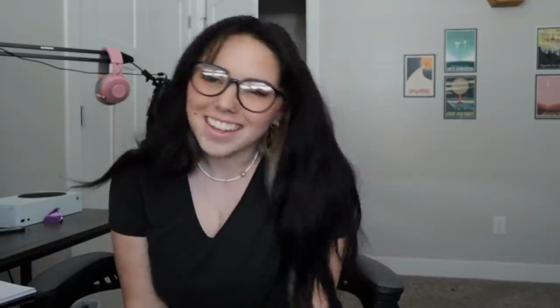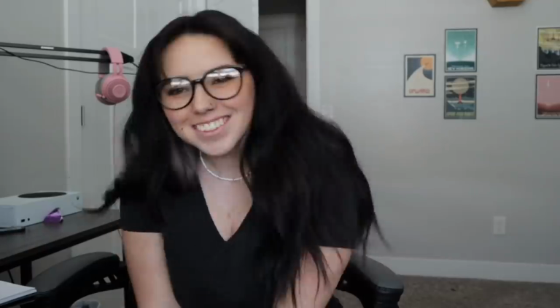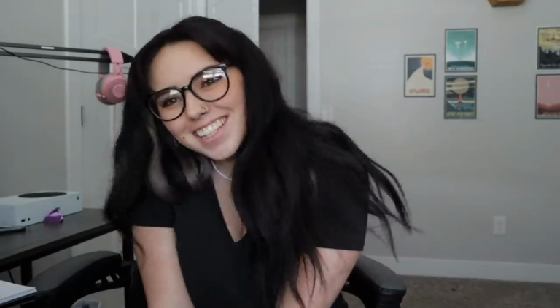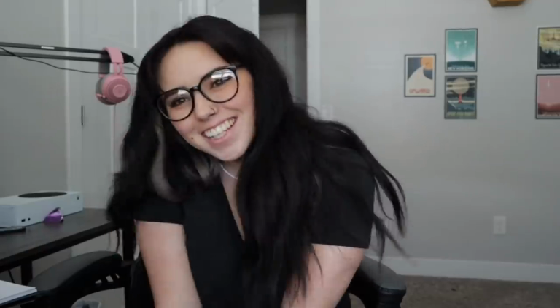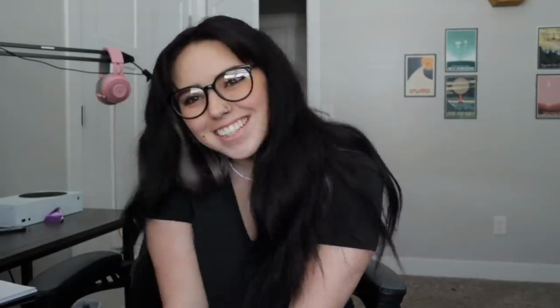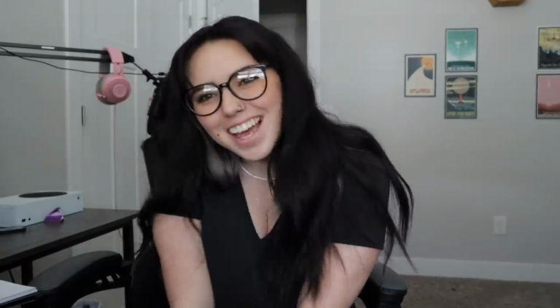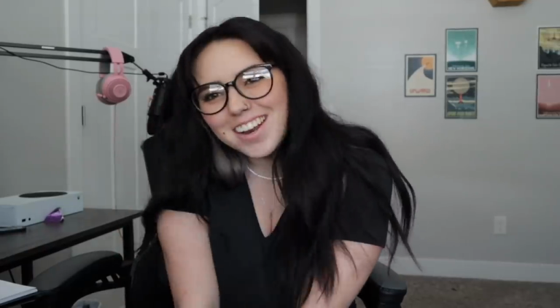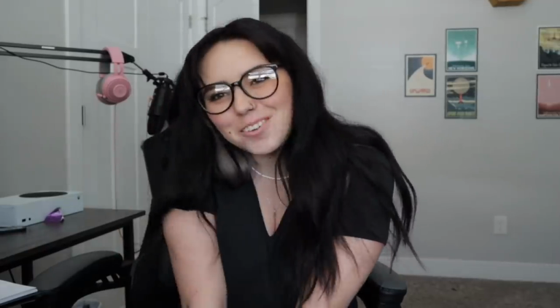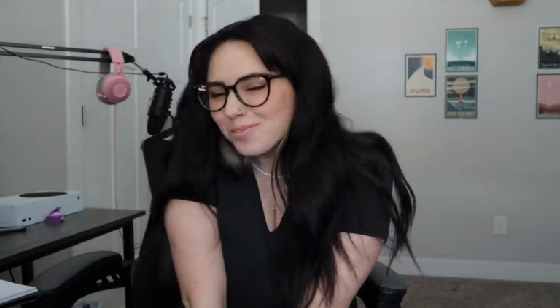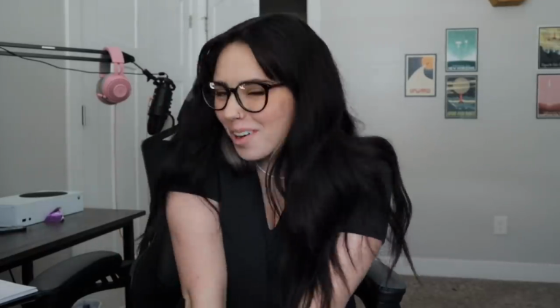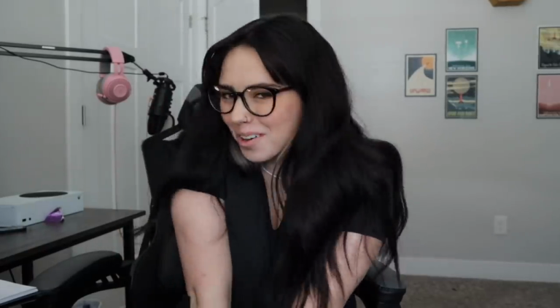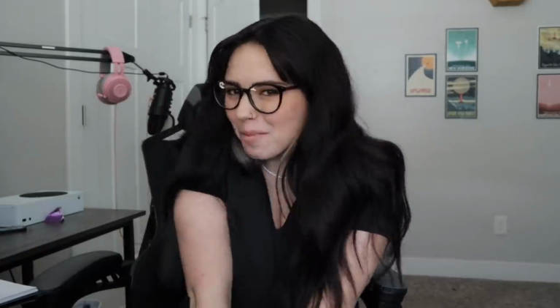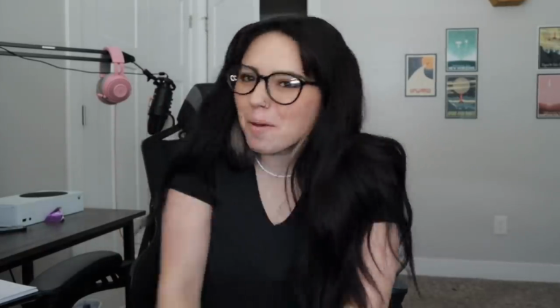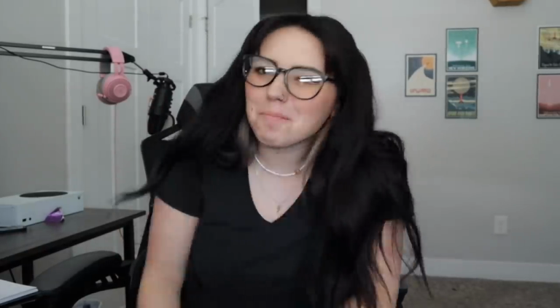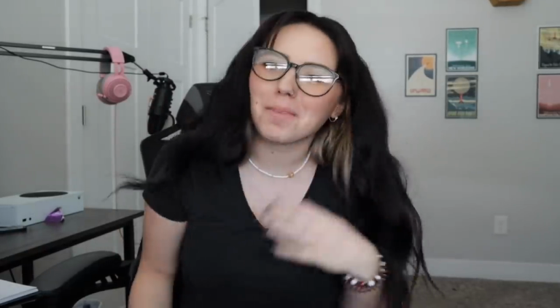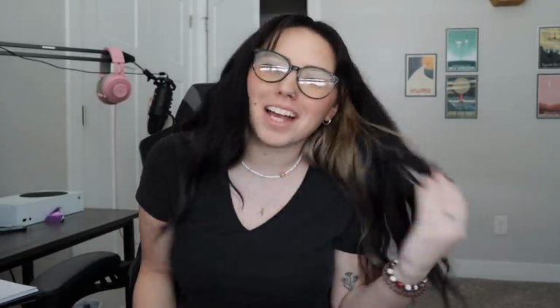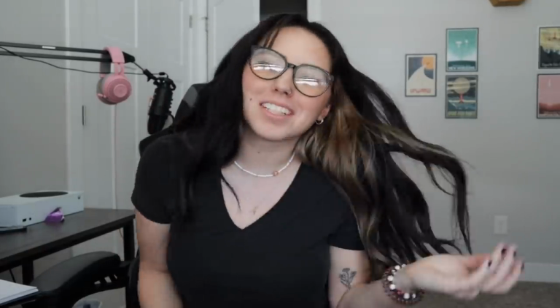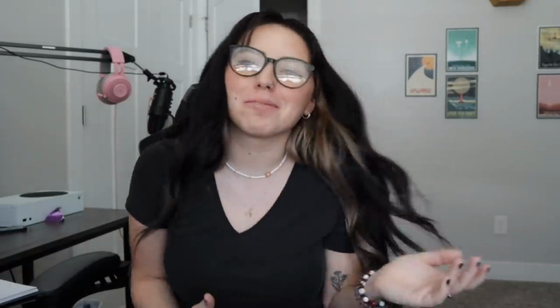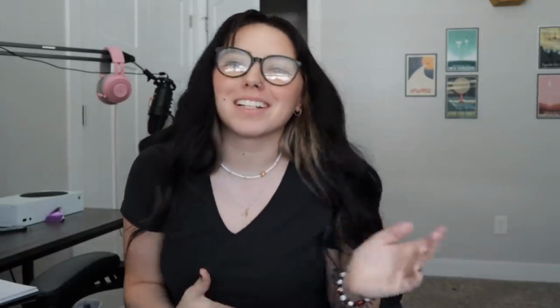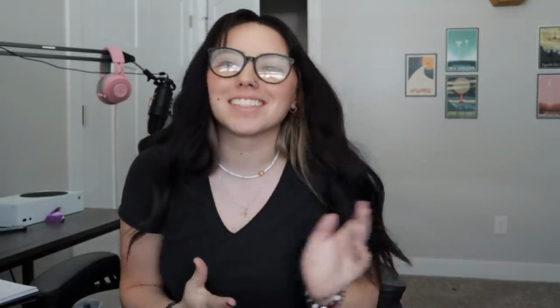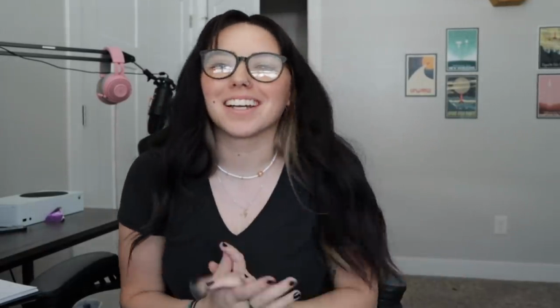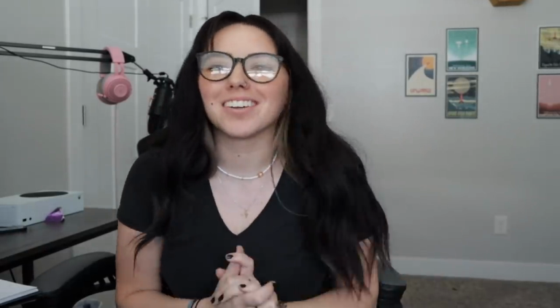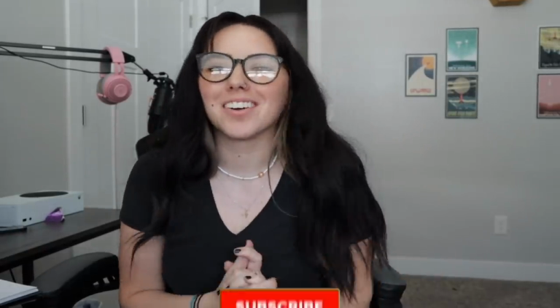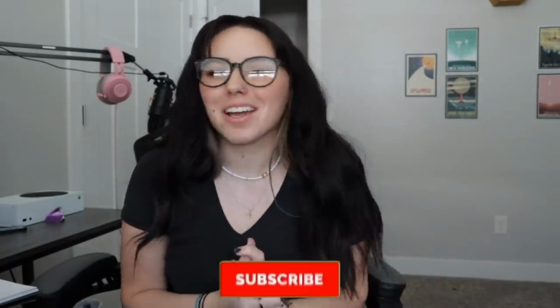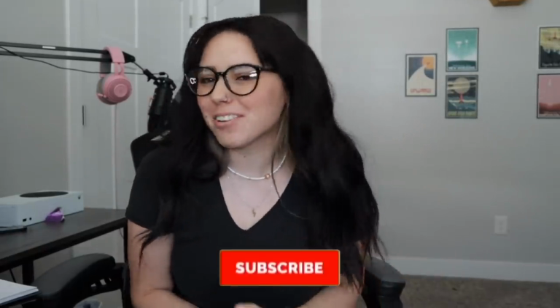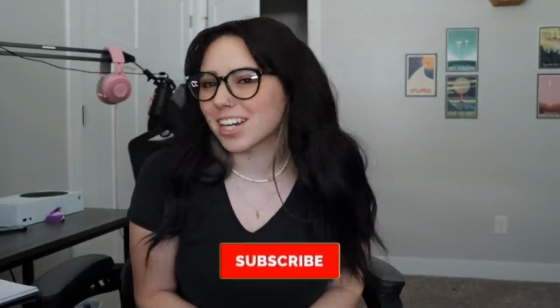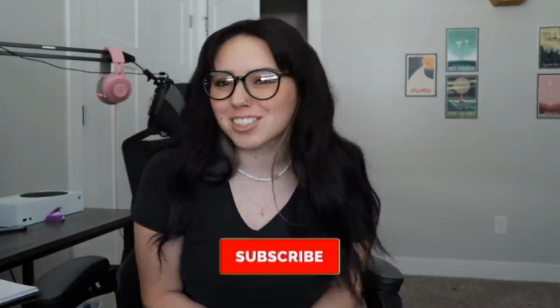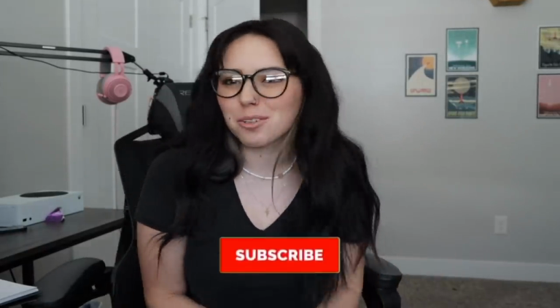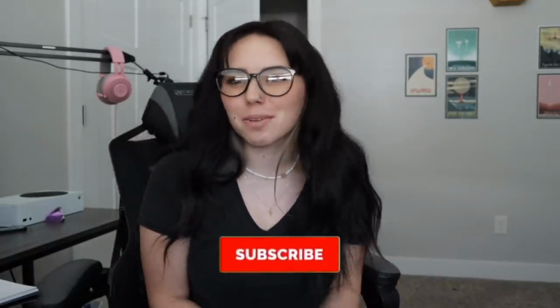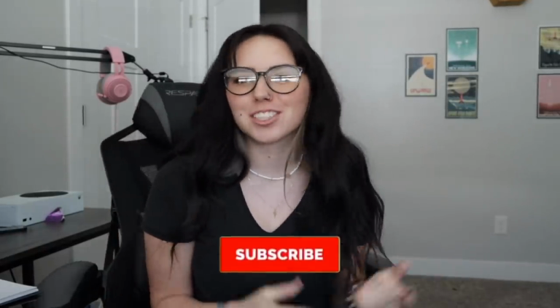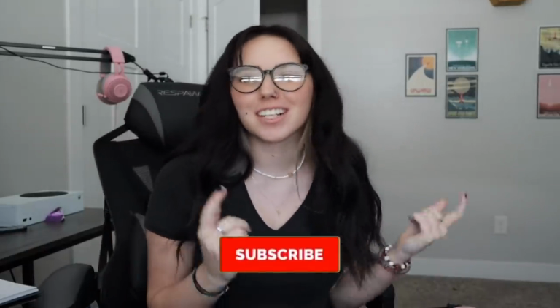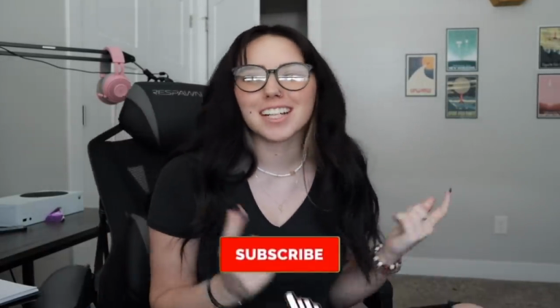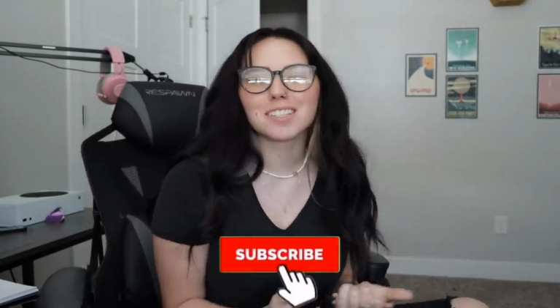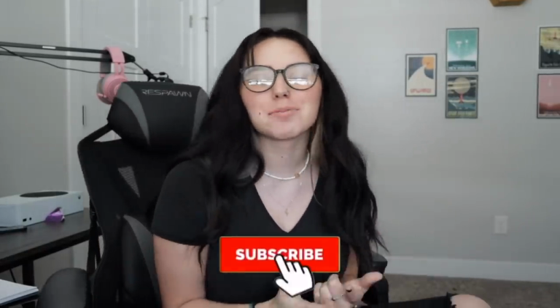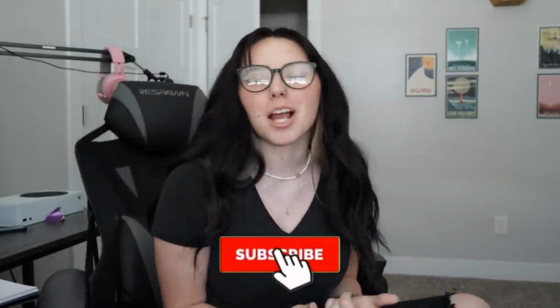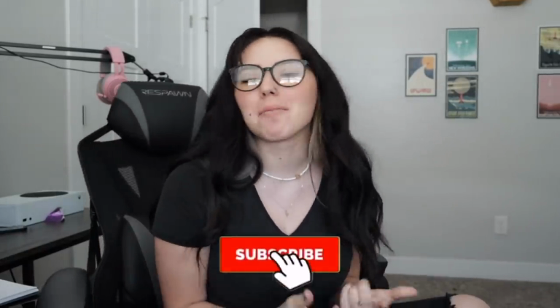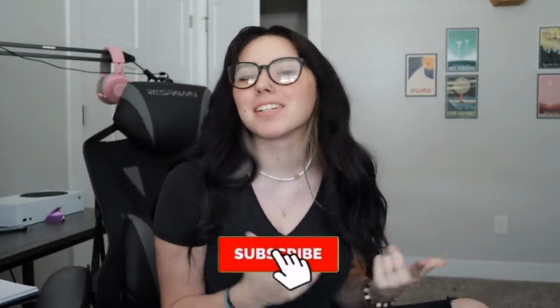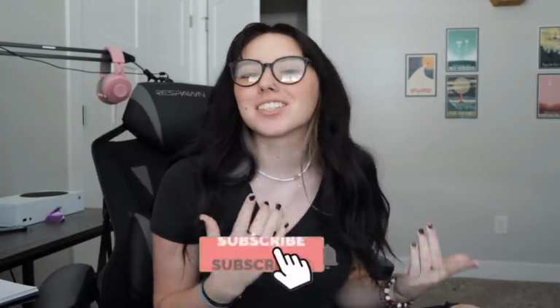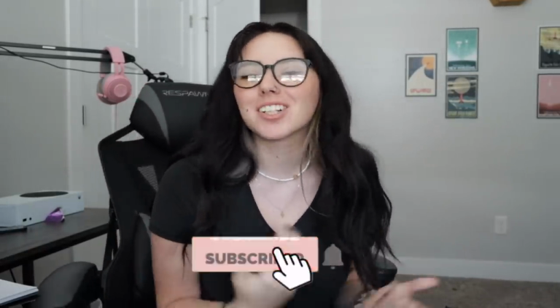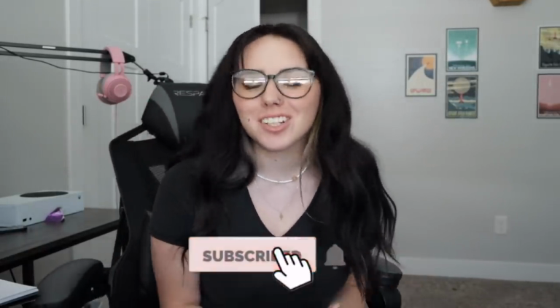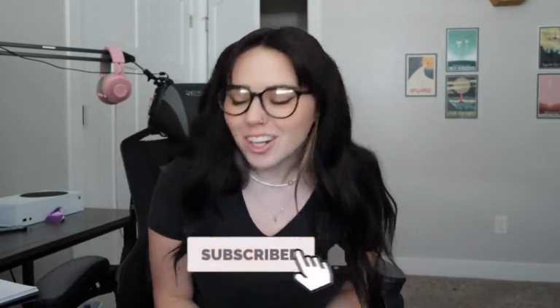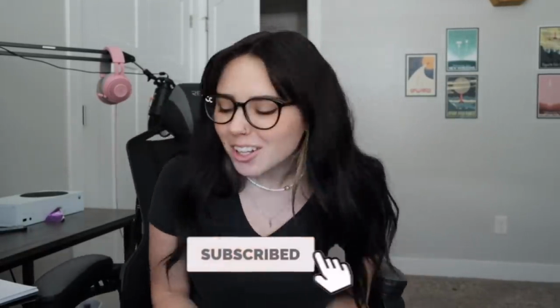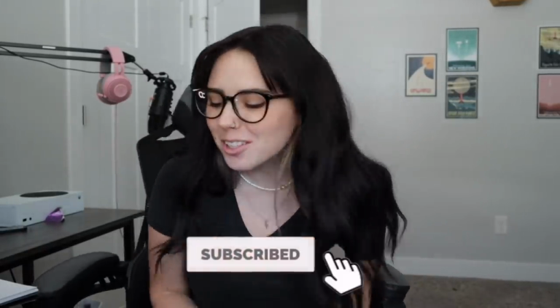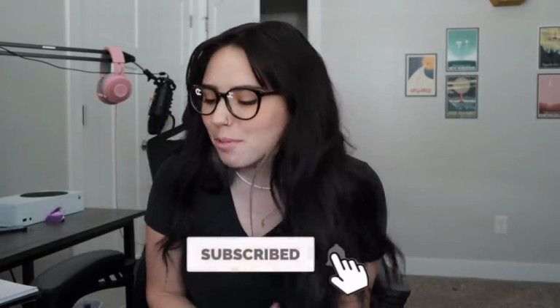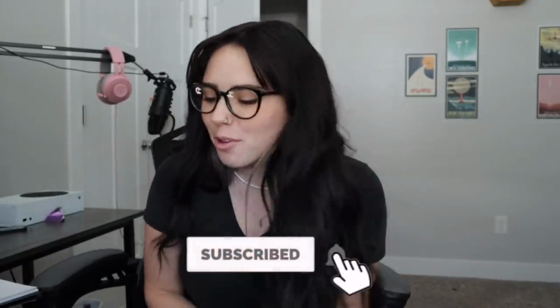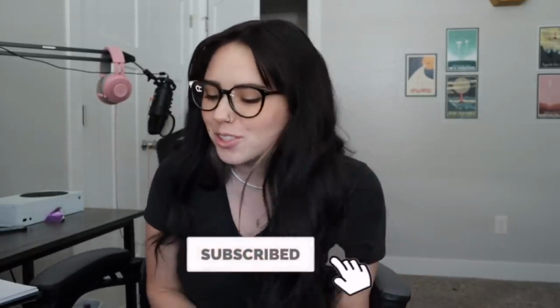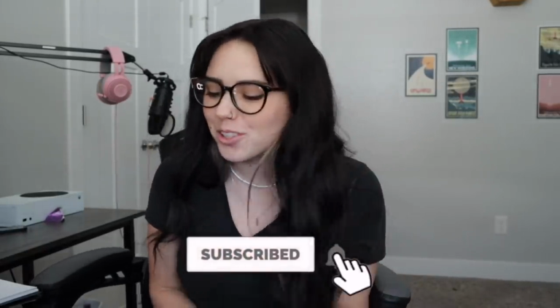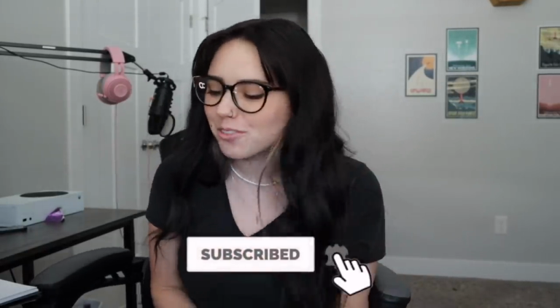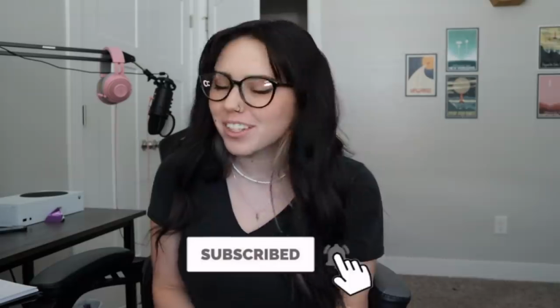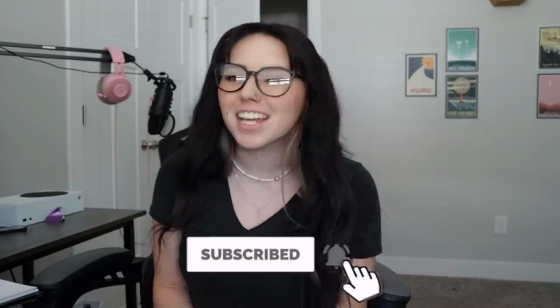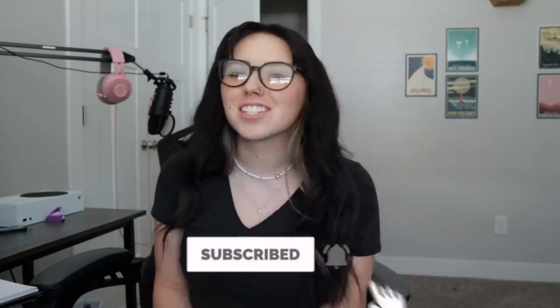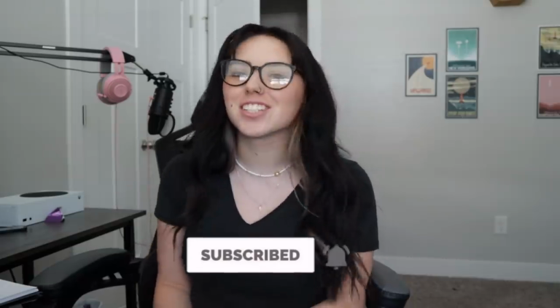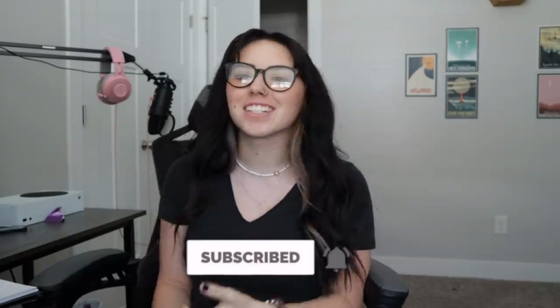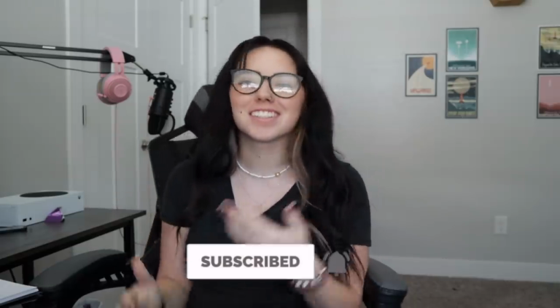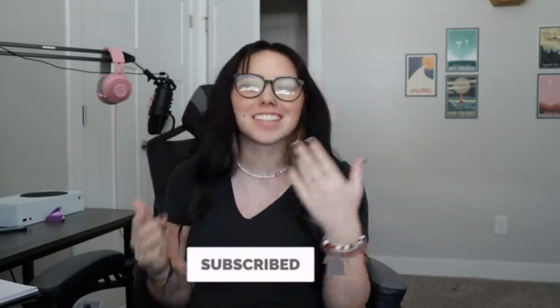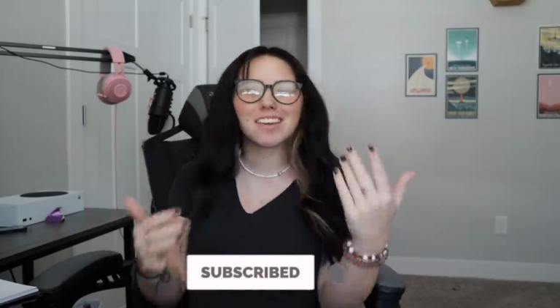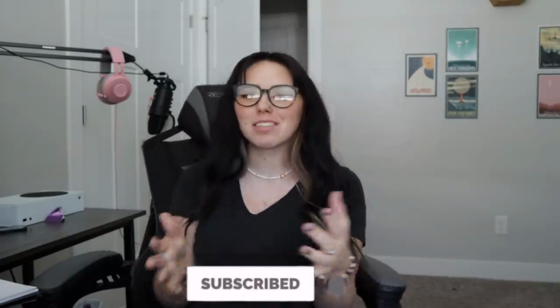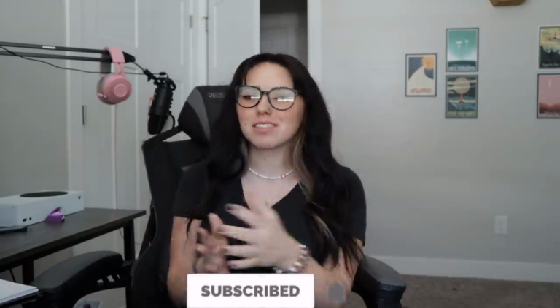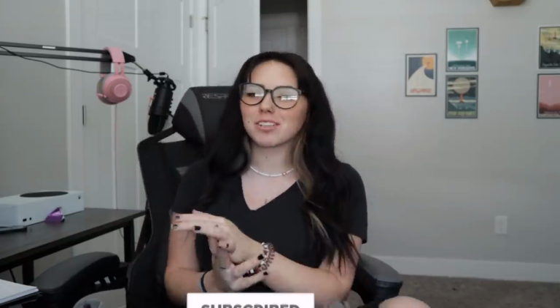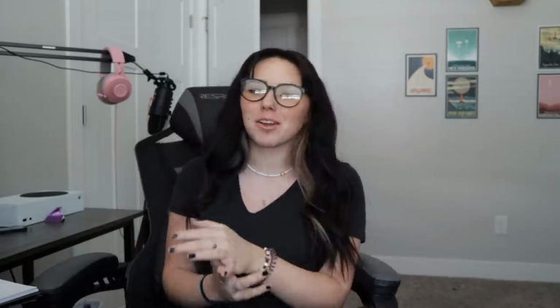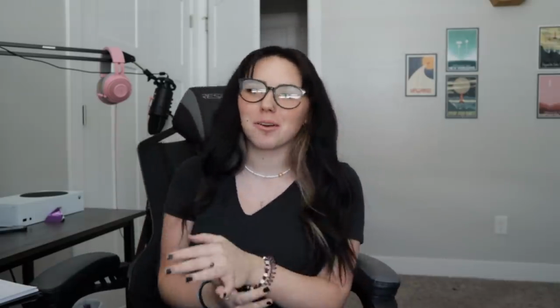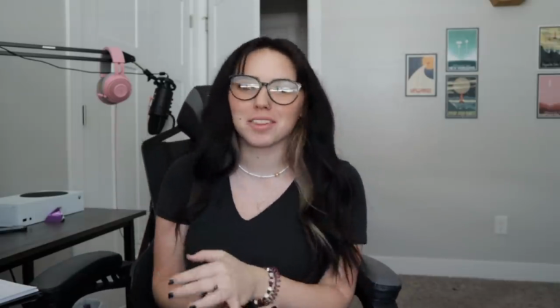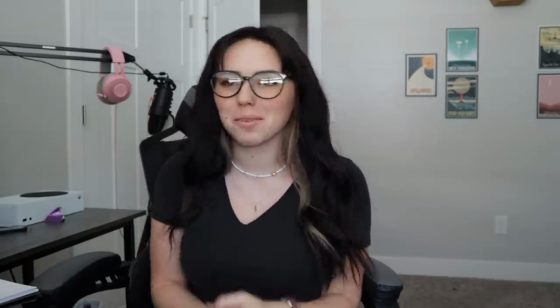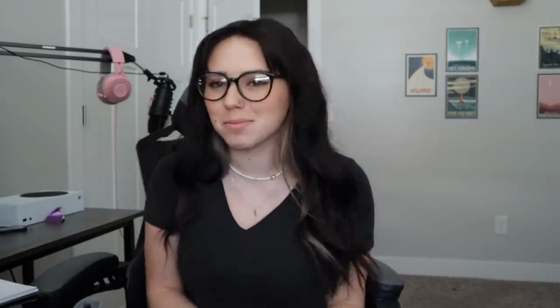Hello siblings and welcome back to my channel. If you guys are new, make sure to hit subscribe and turn on those post notifications, and give this video a thumbs up.